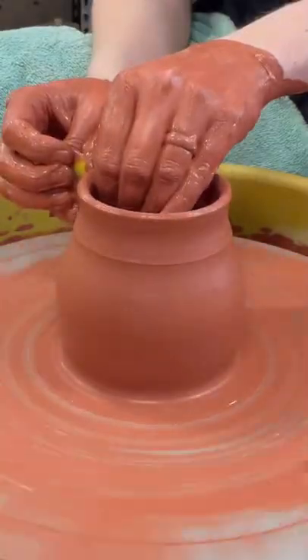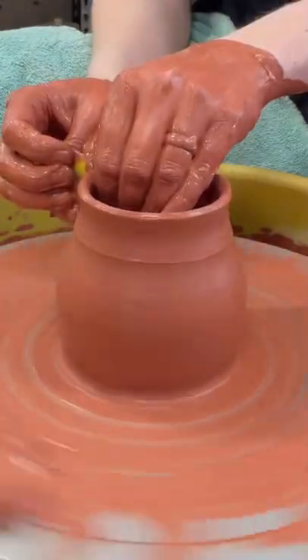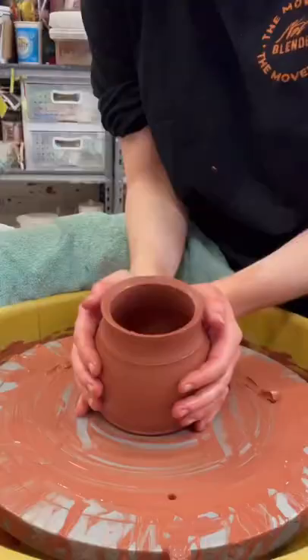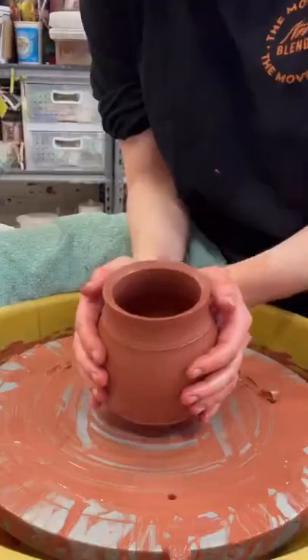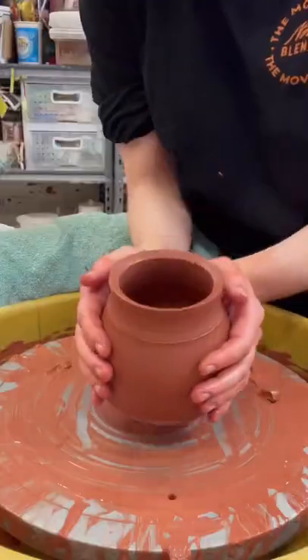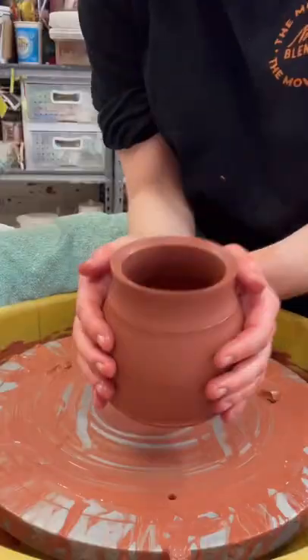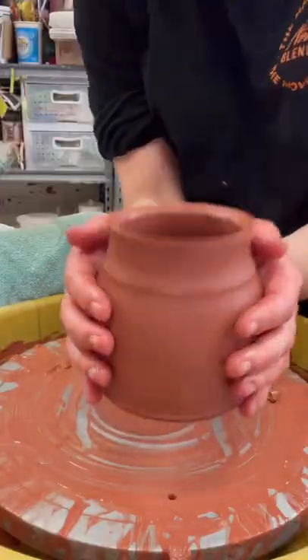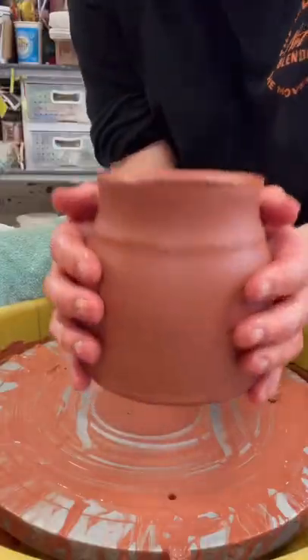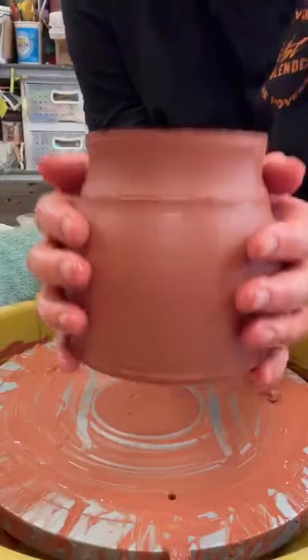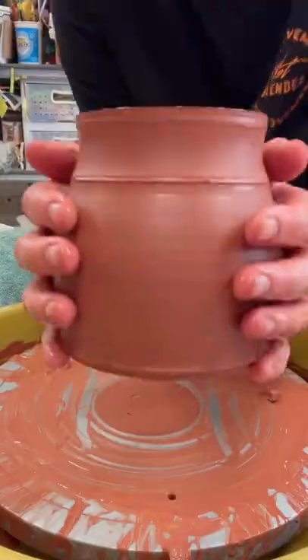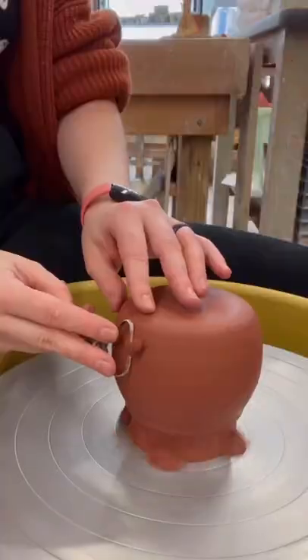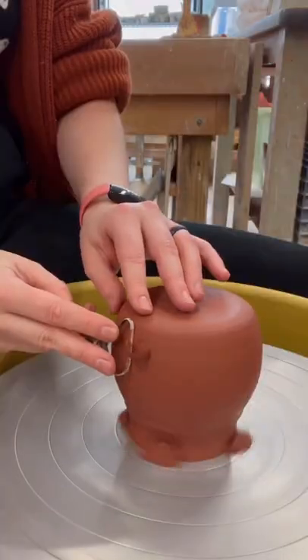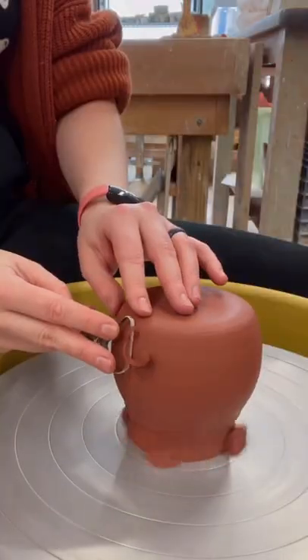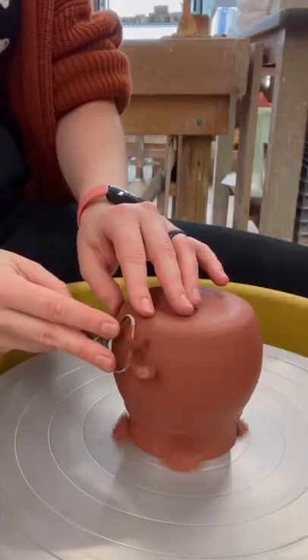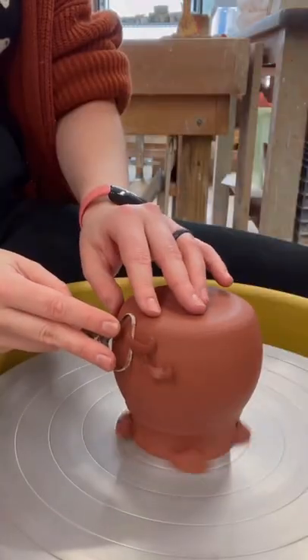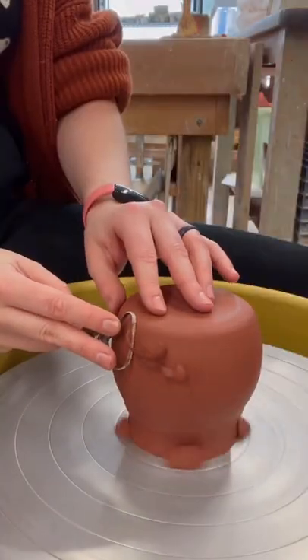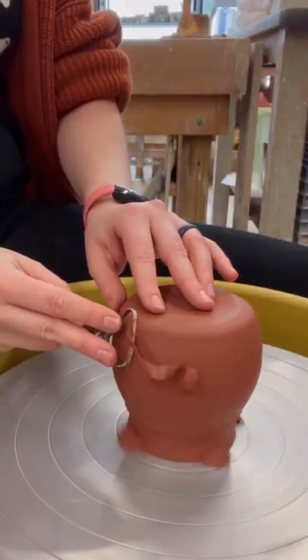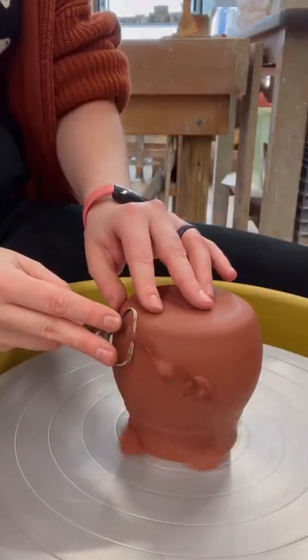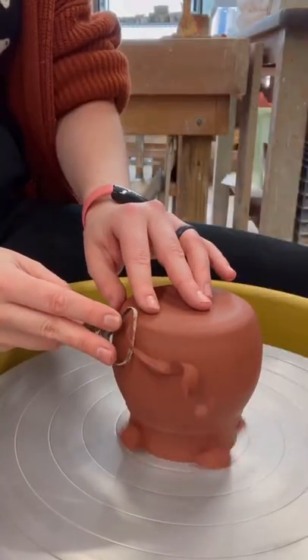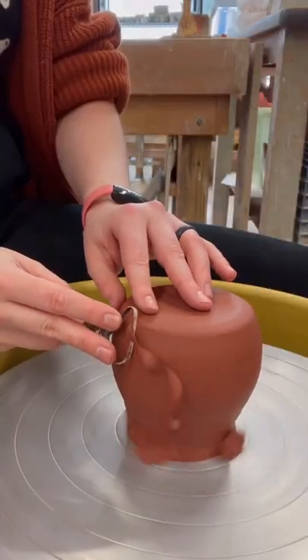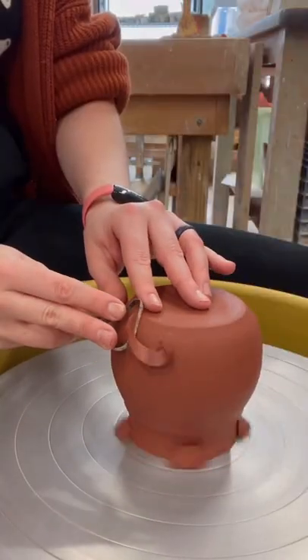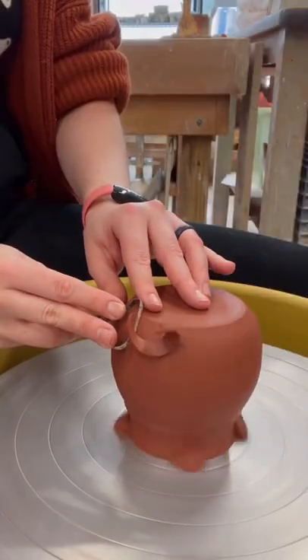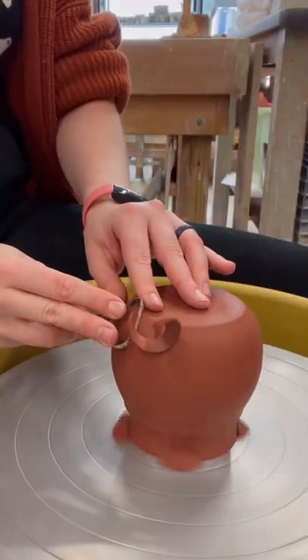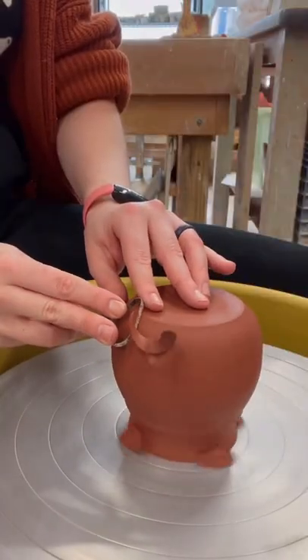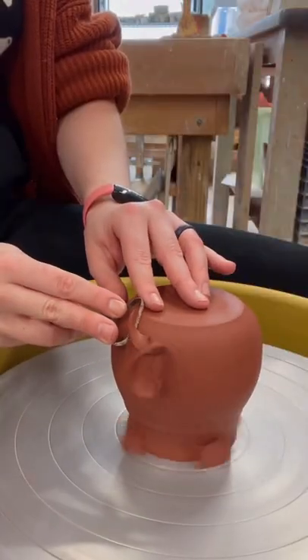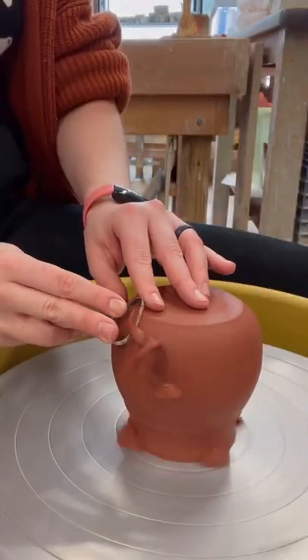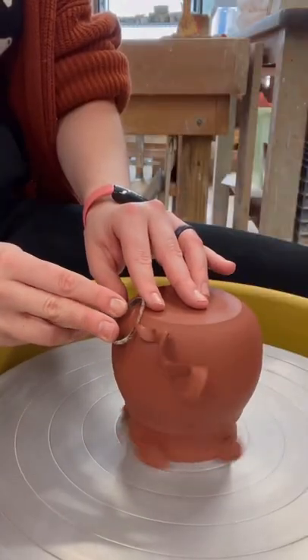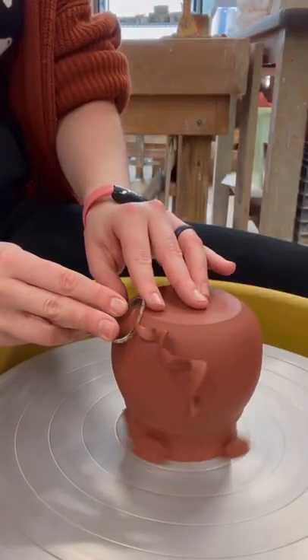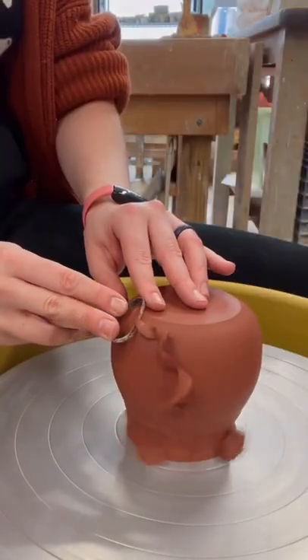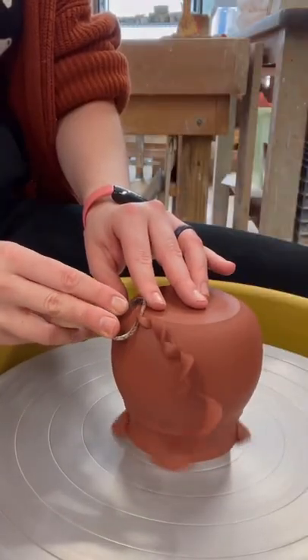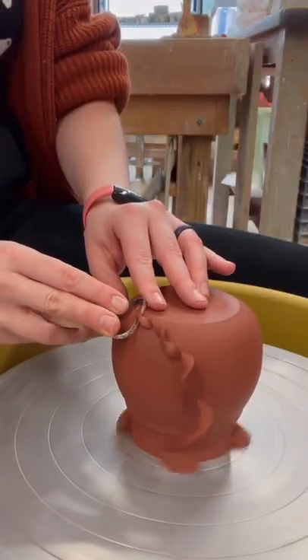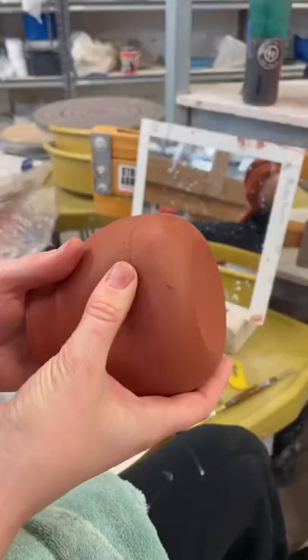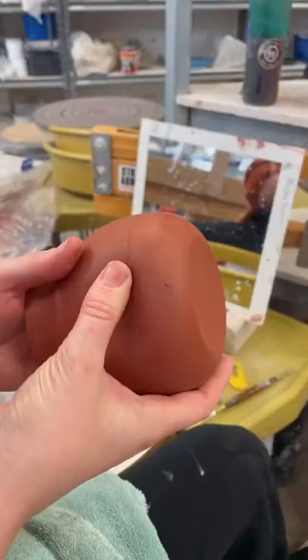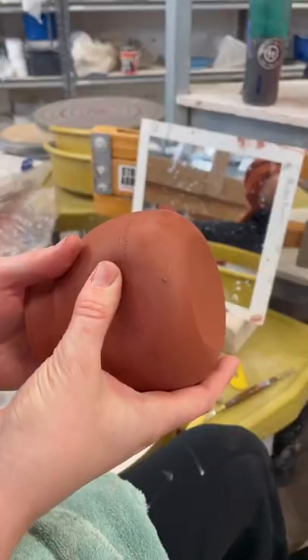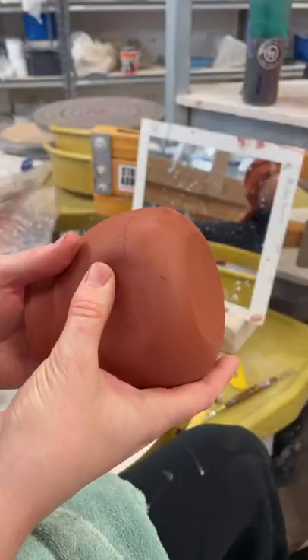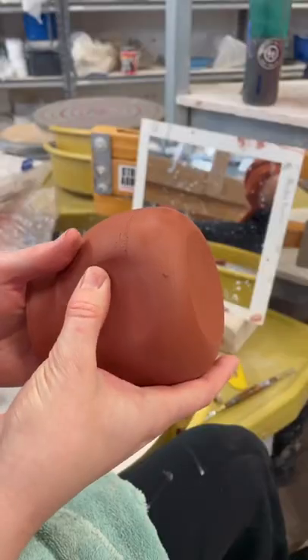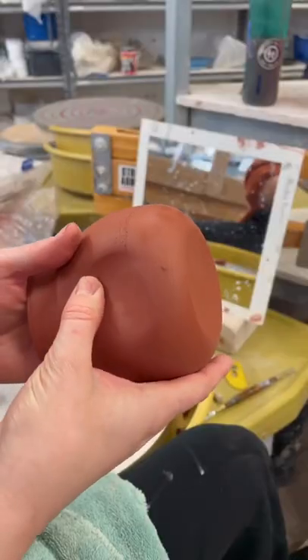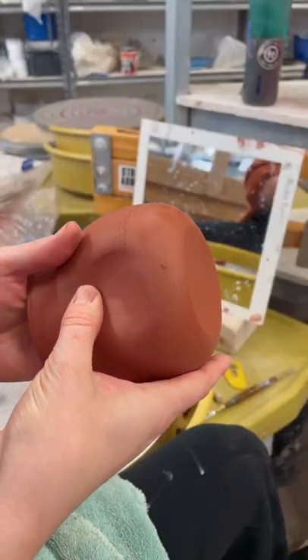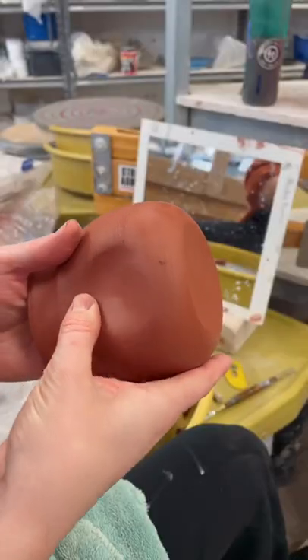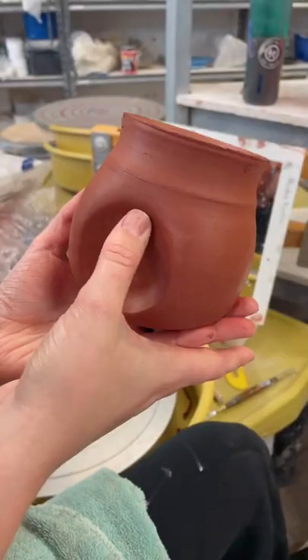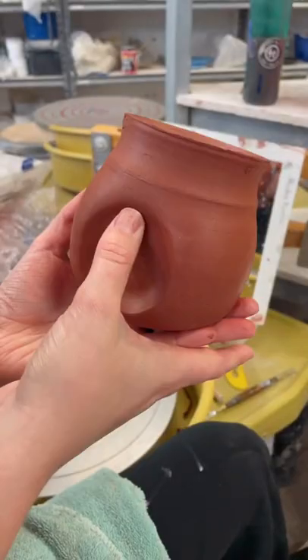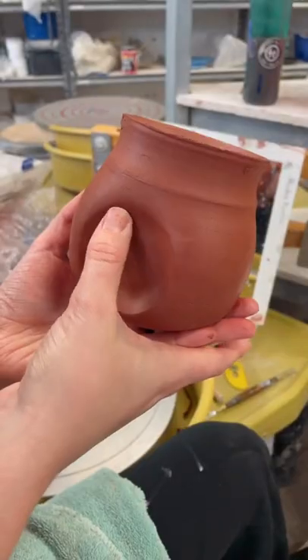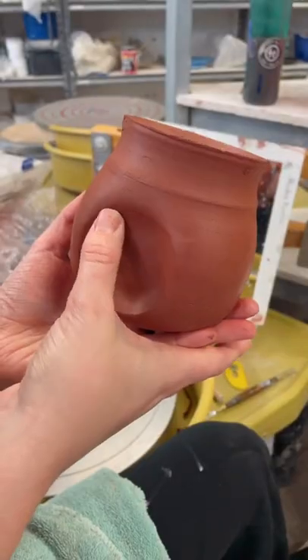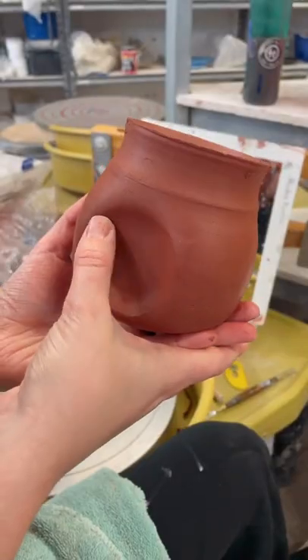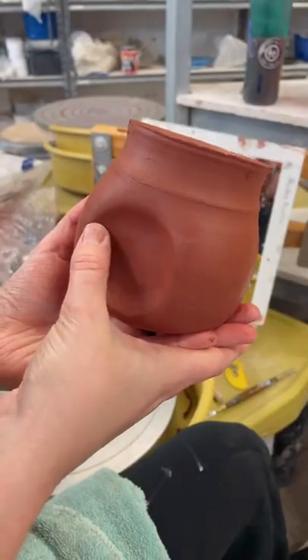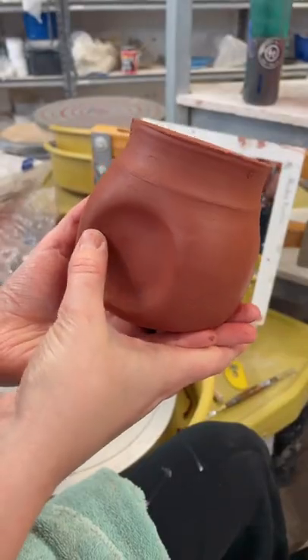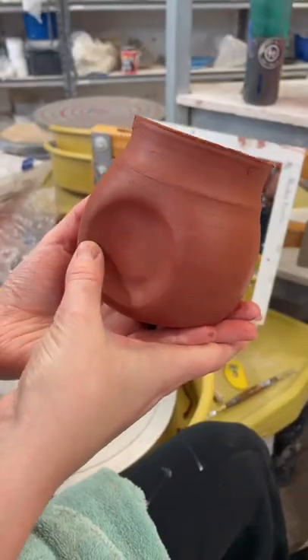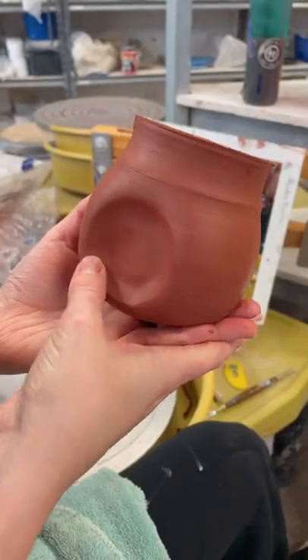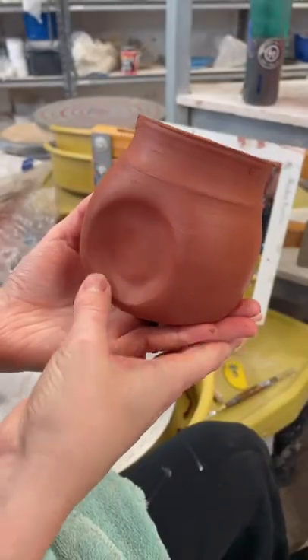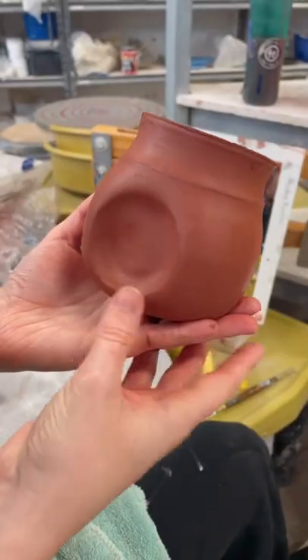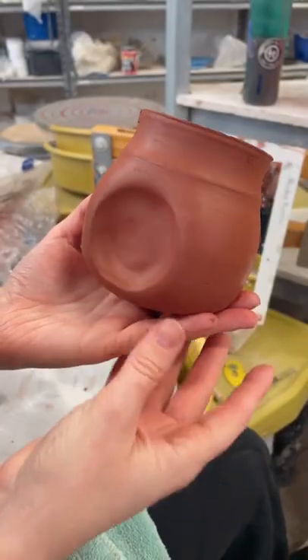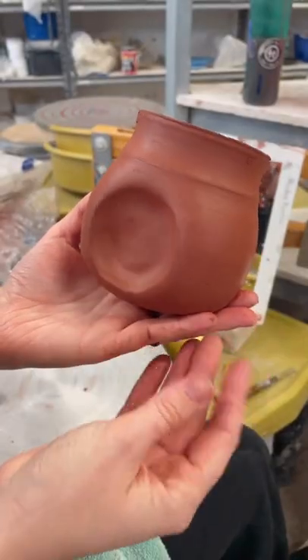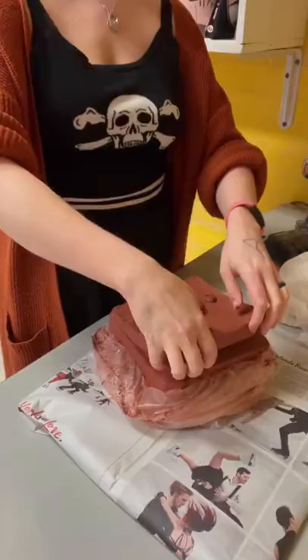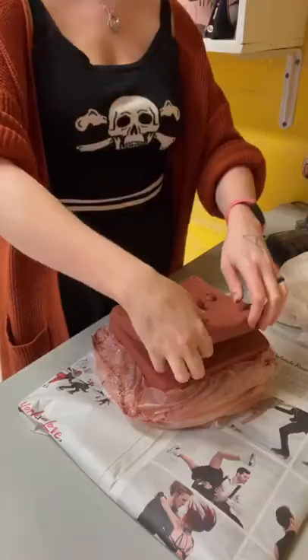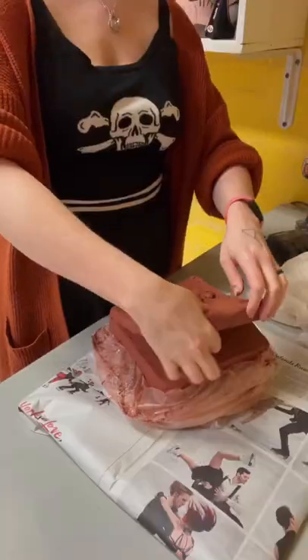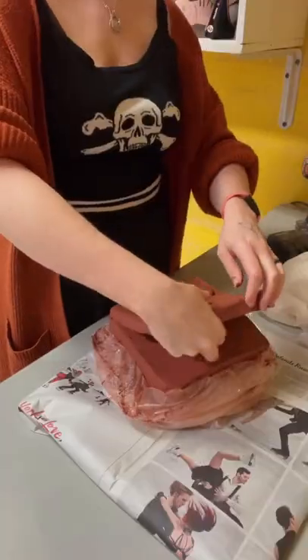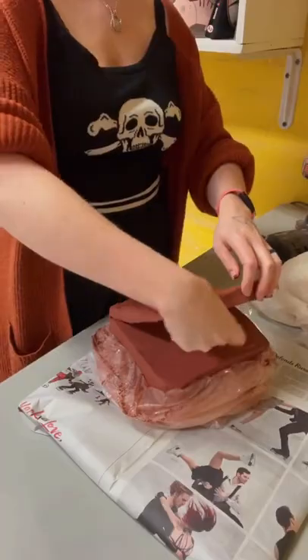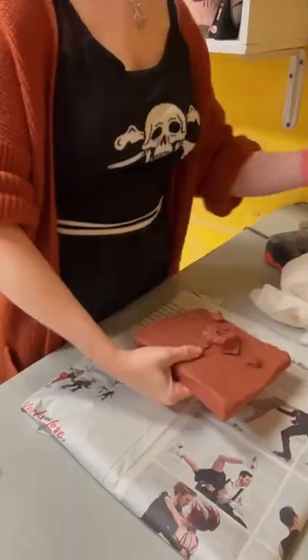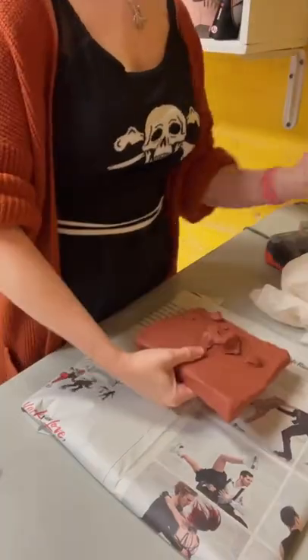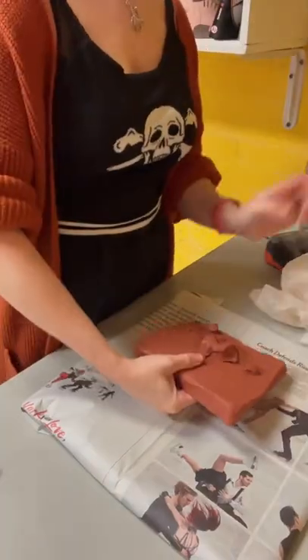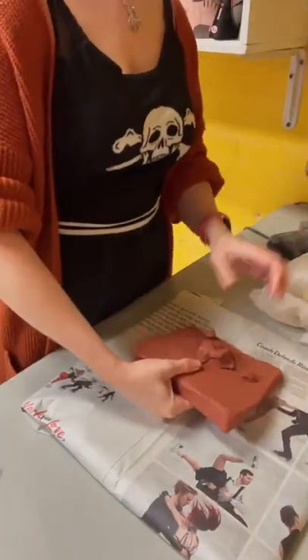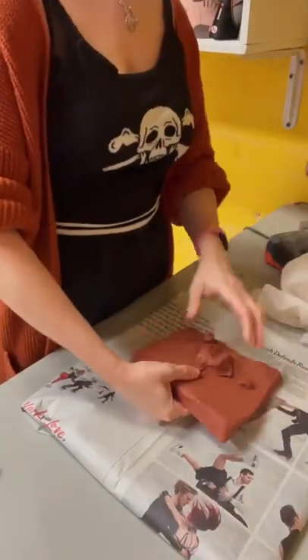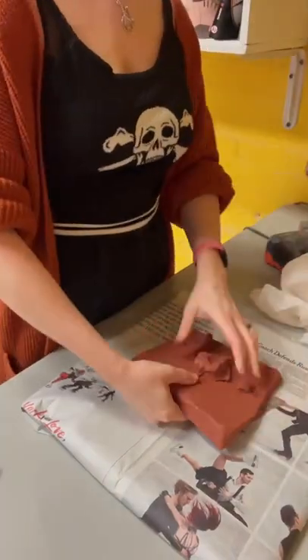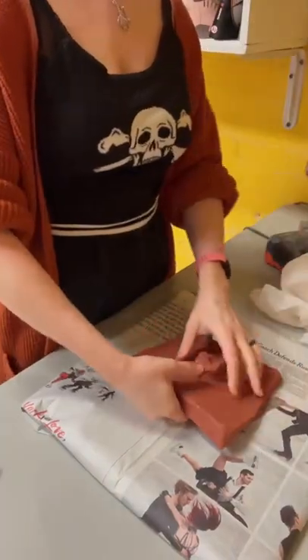After I've thrown the initial shape, I flip it upside down to trim and while the clay is still wet, I form that indent where the door will go.